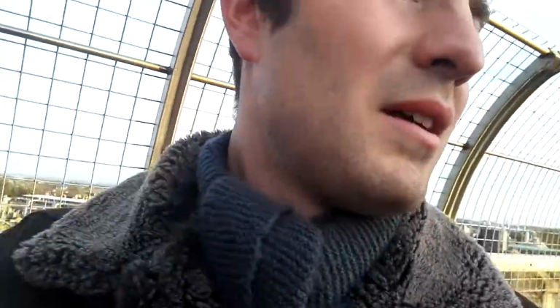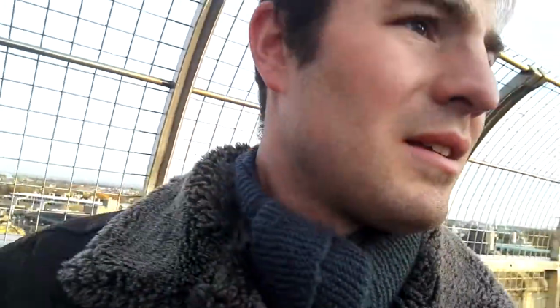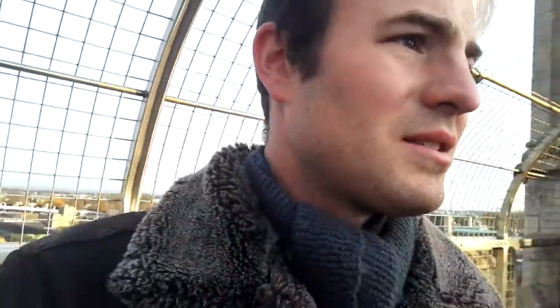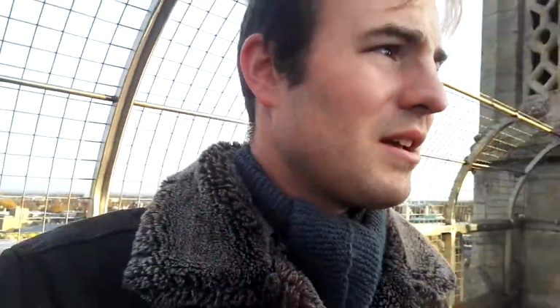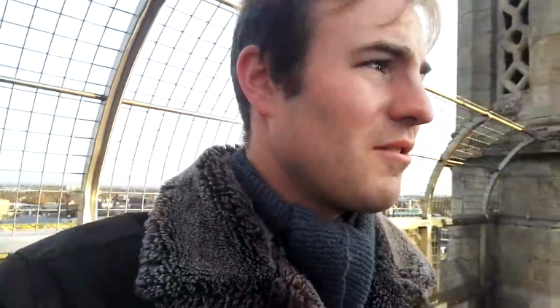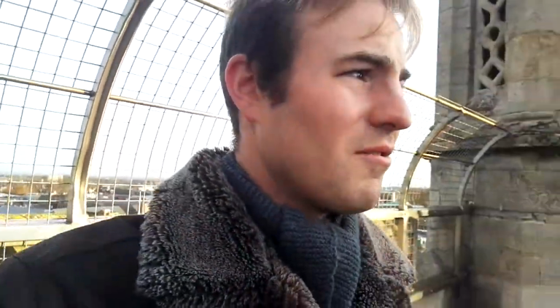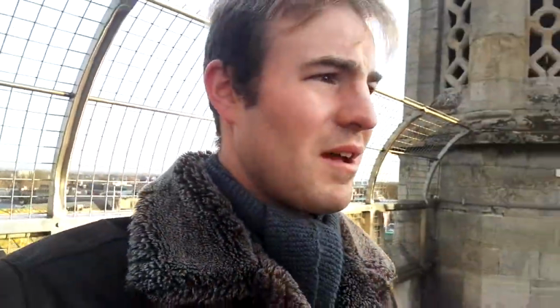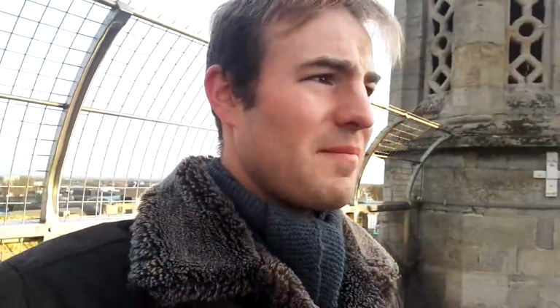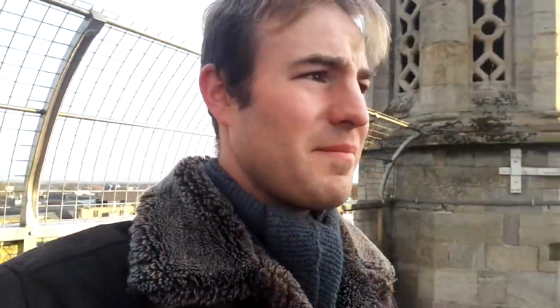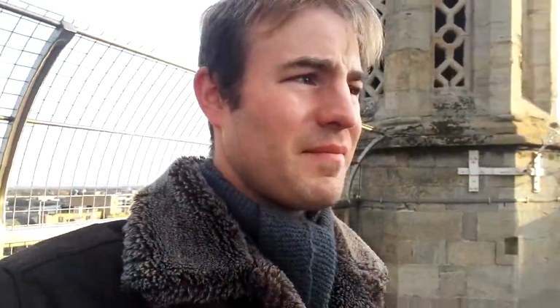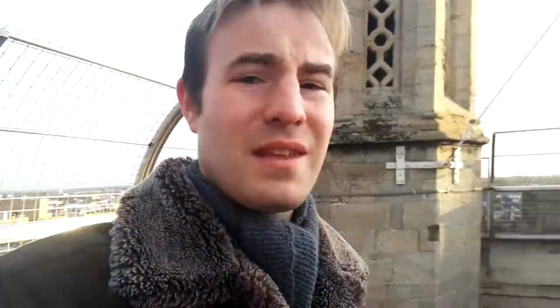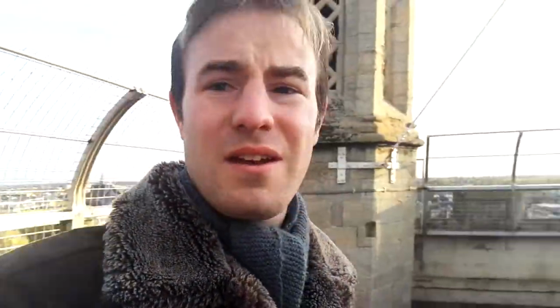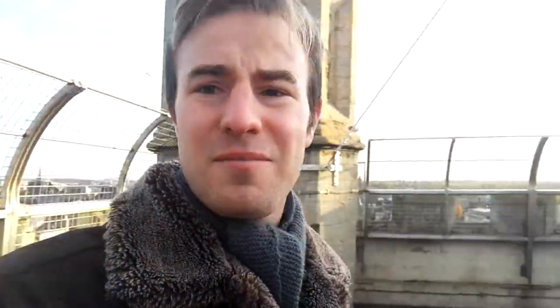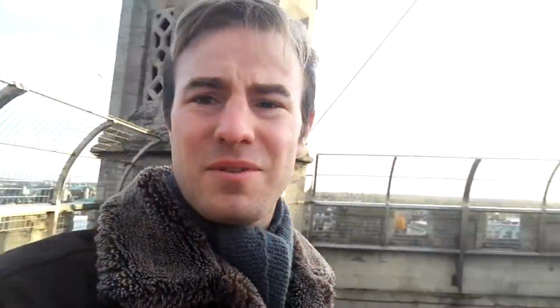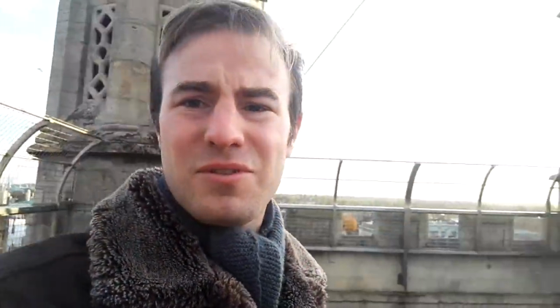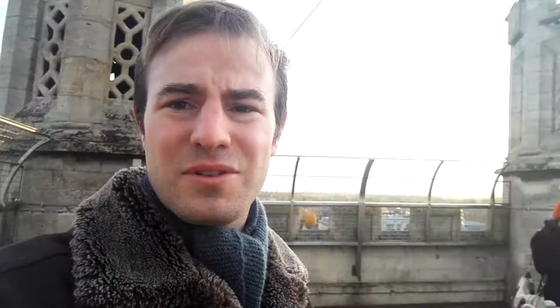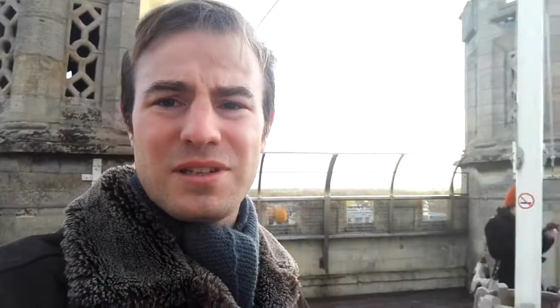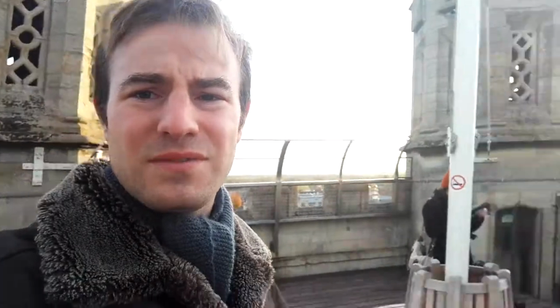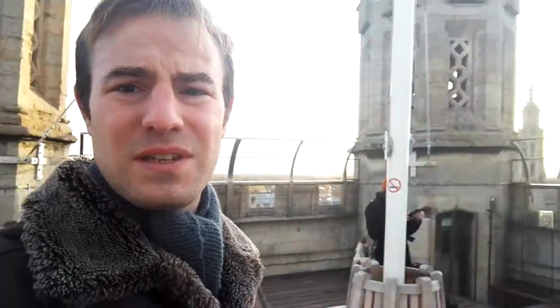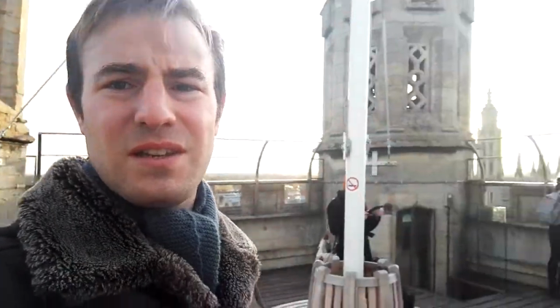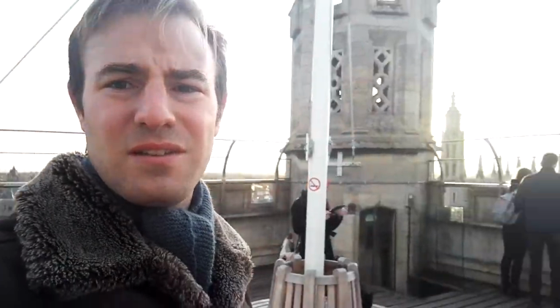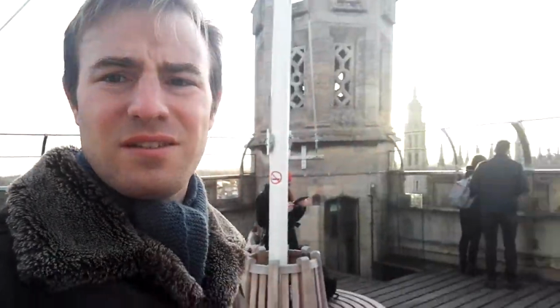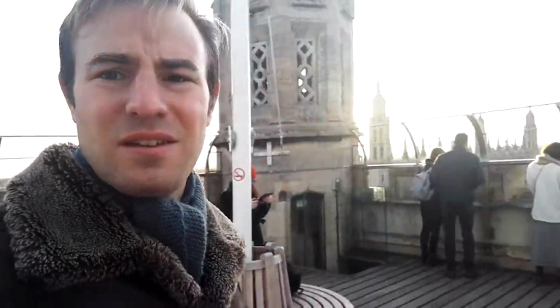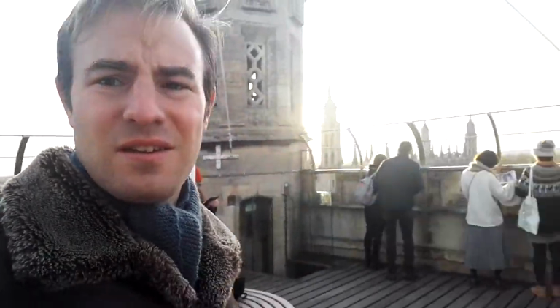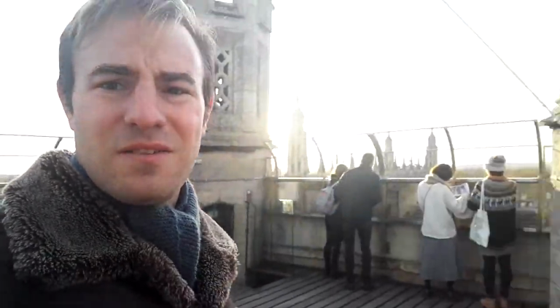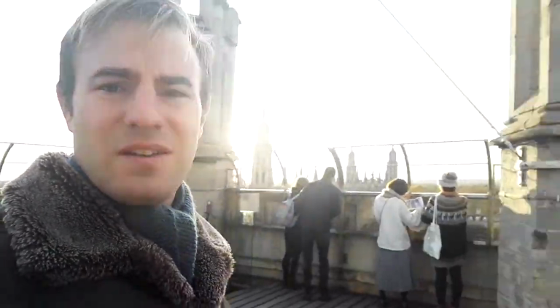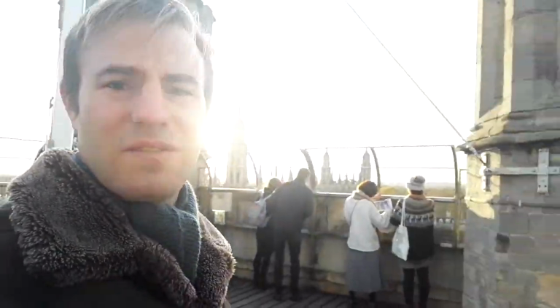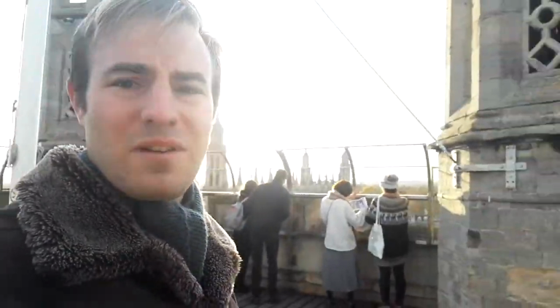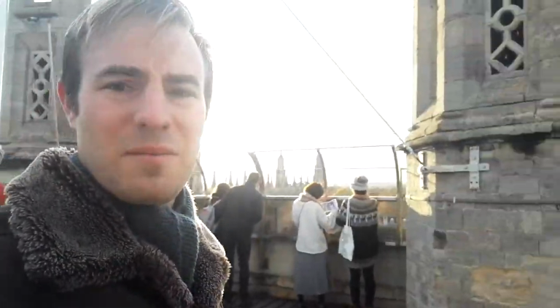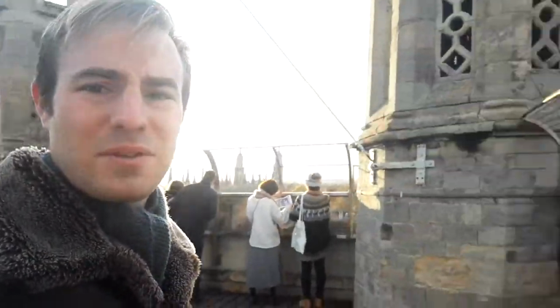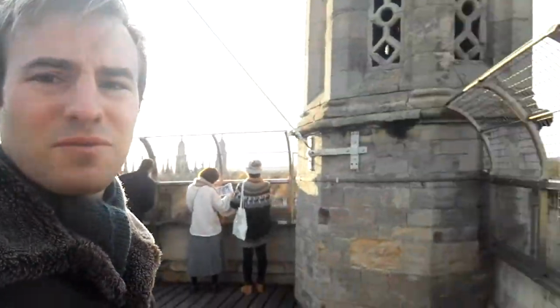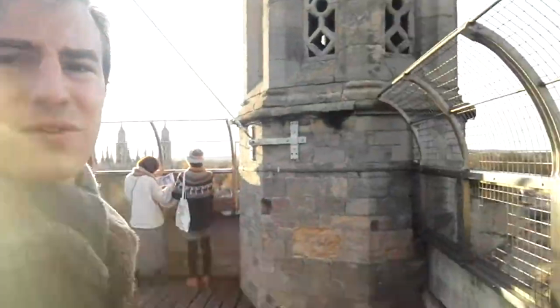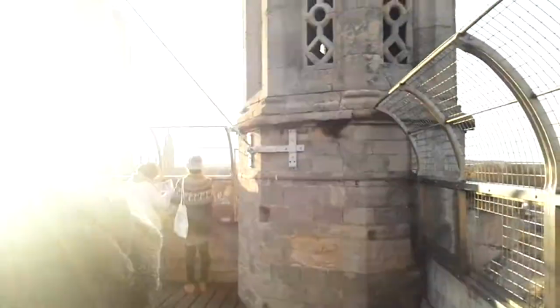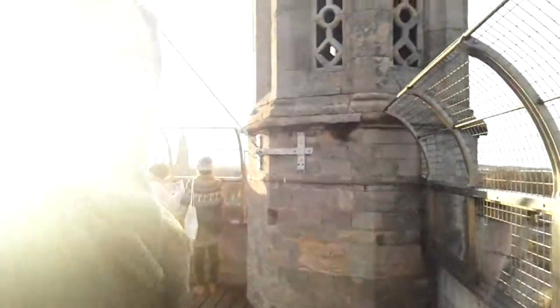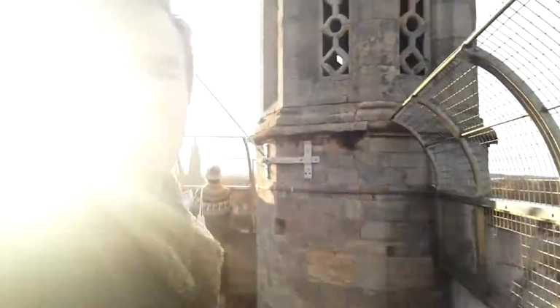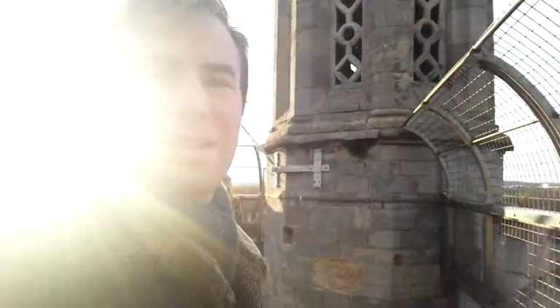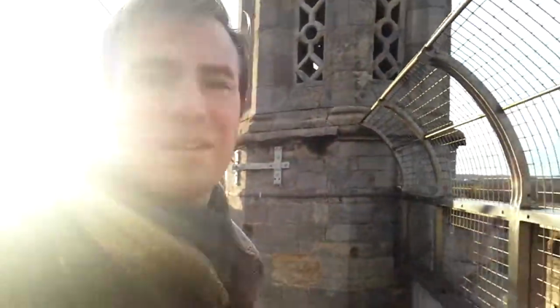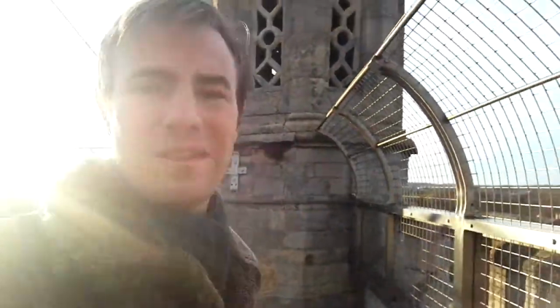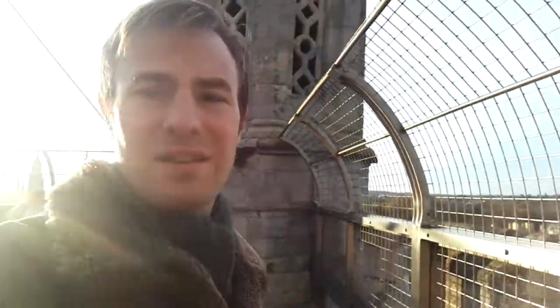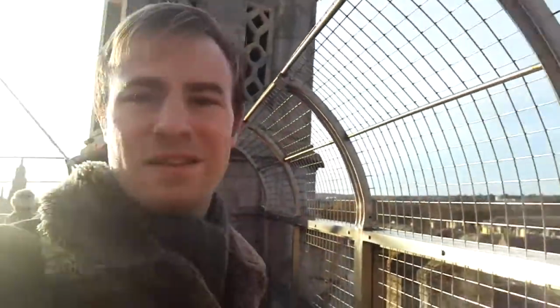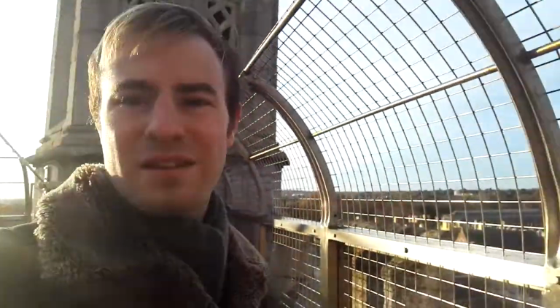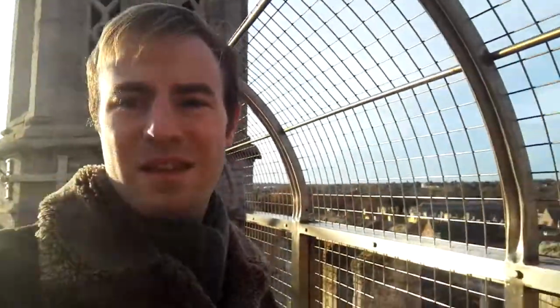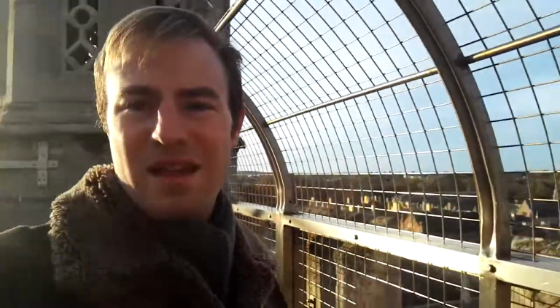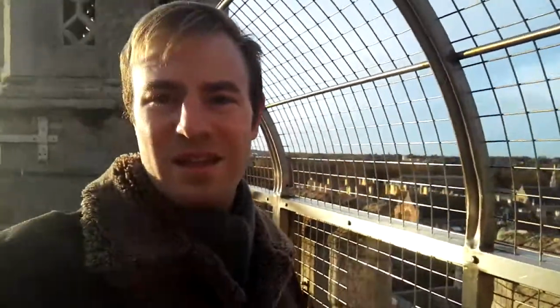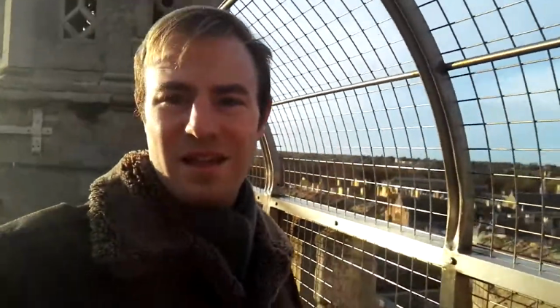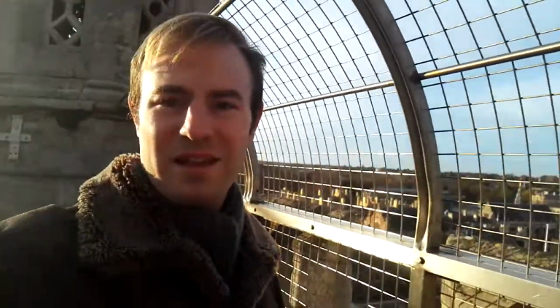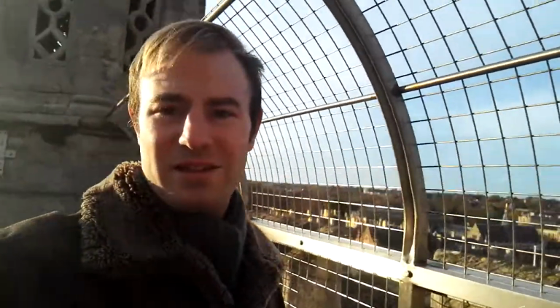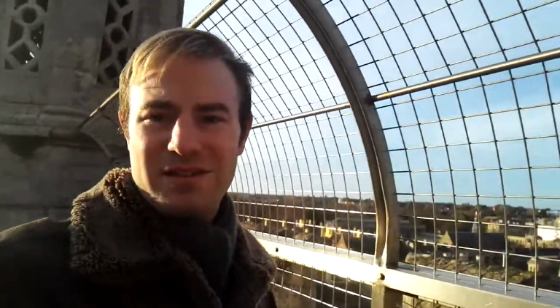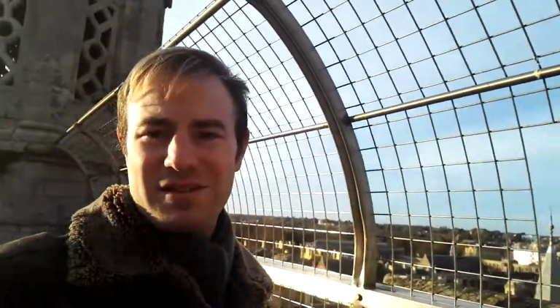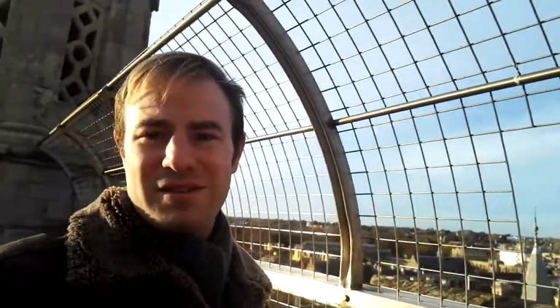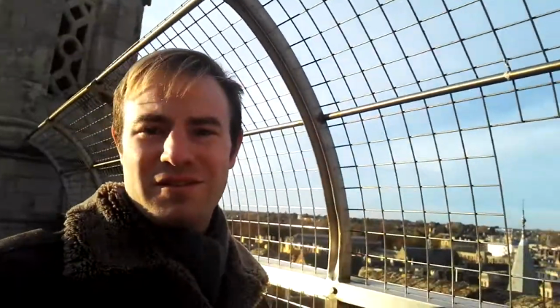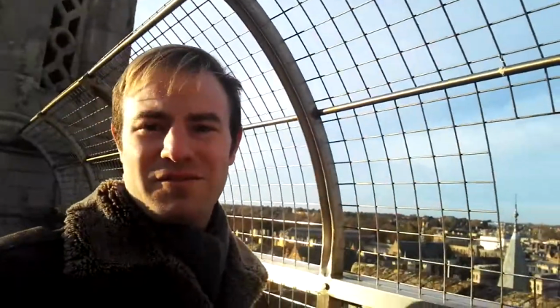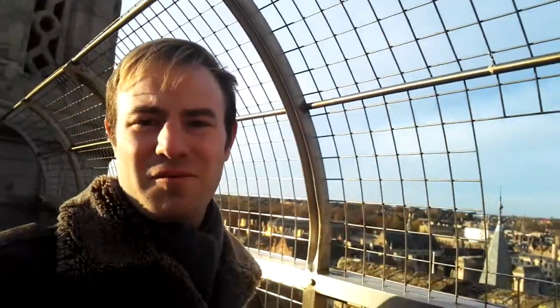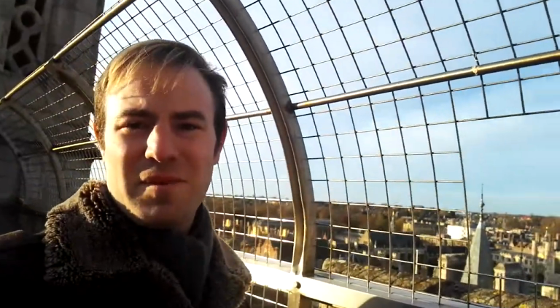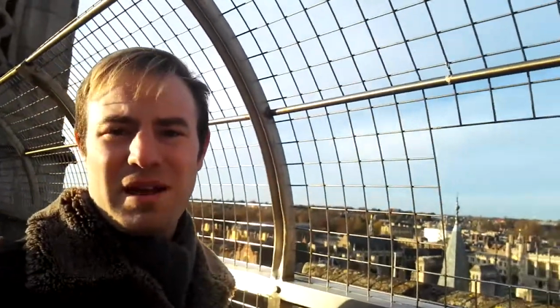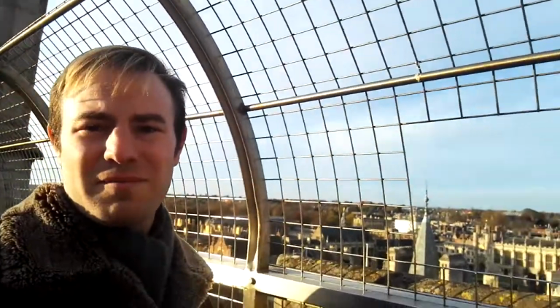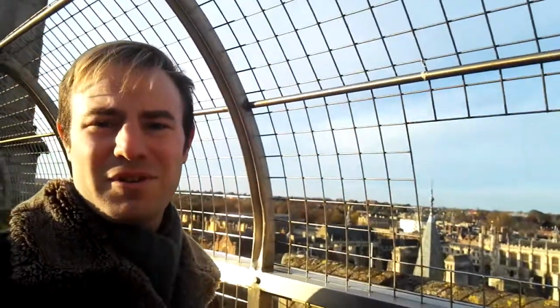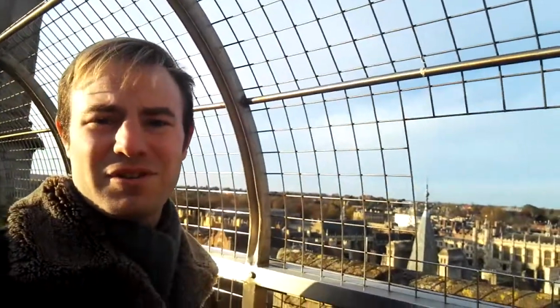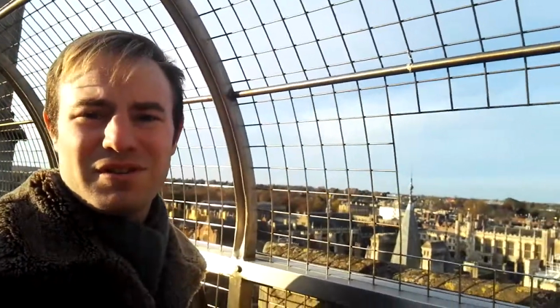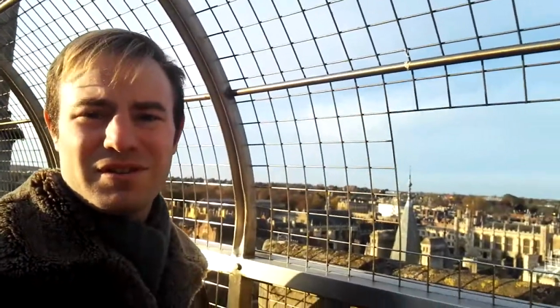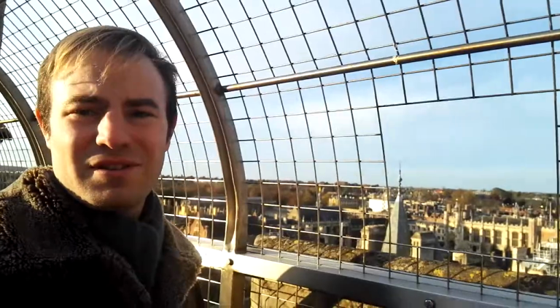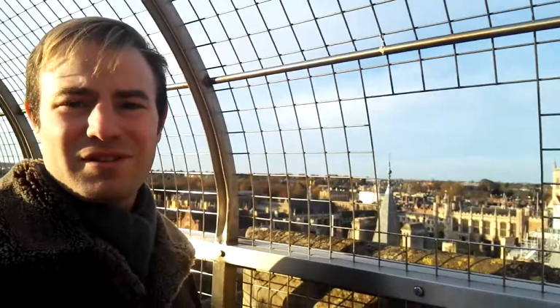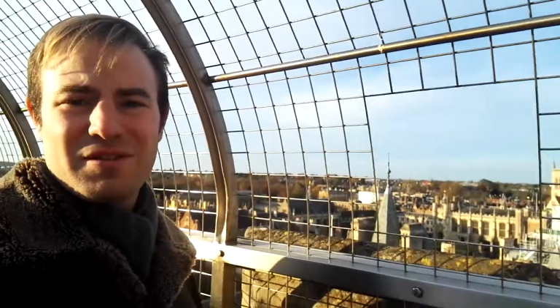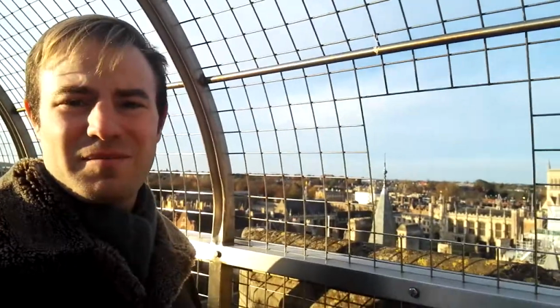So I hope you enjoyed this video. Thank you very much for watching. And from Cambridge, goodbye.